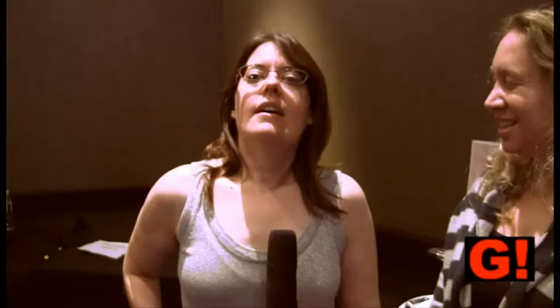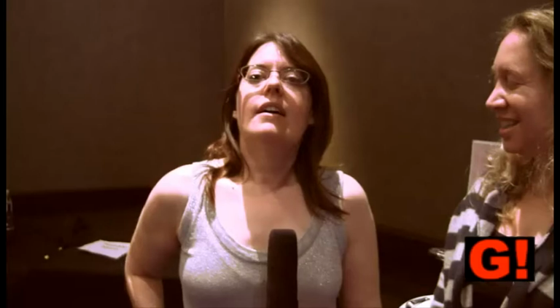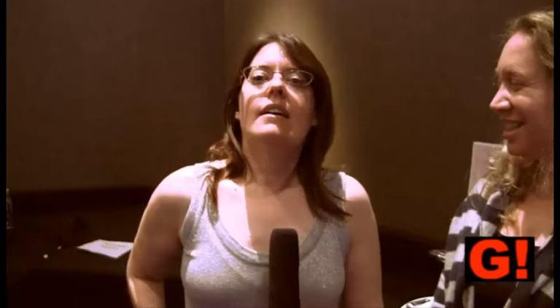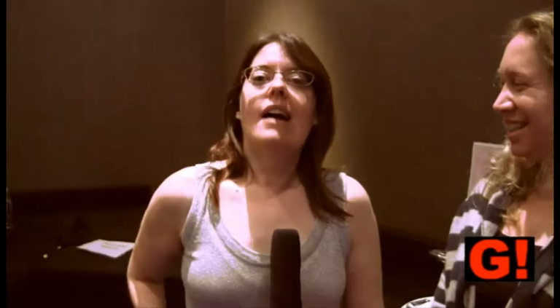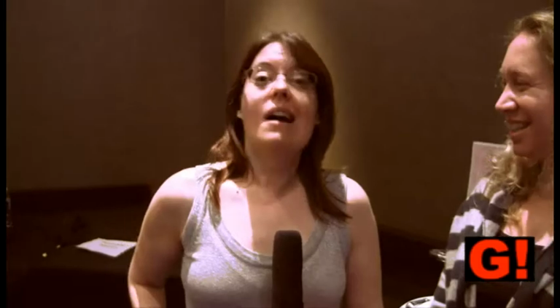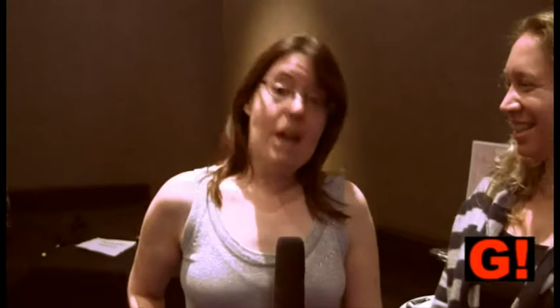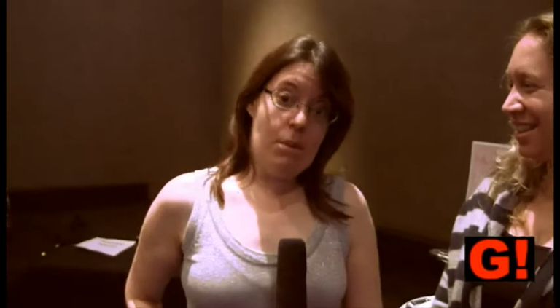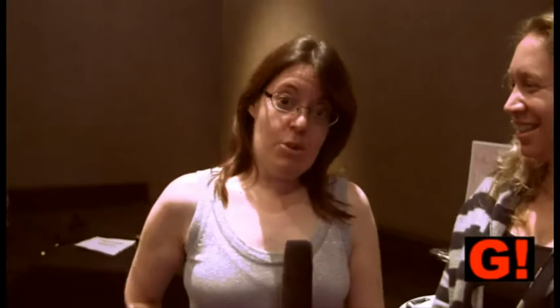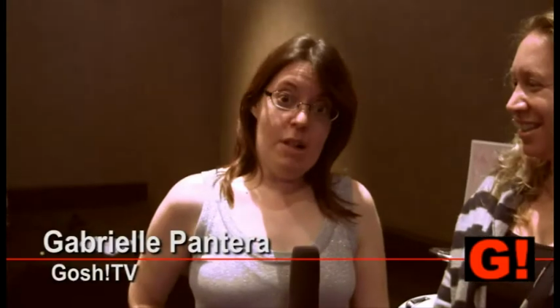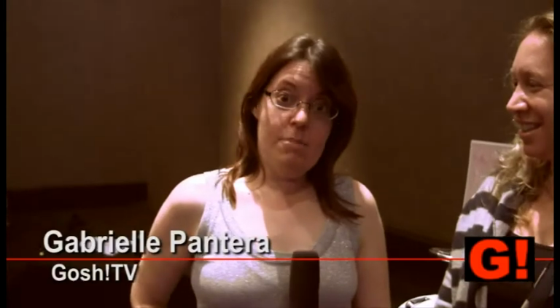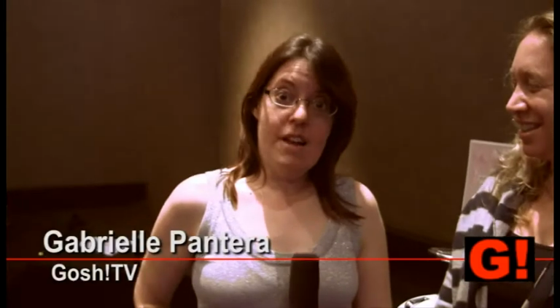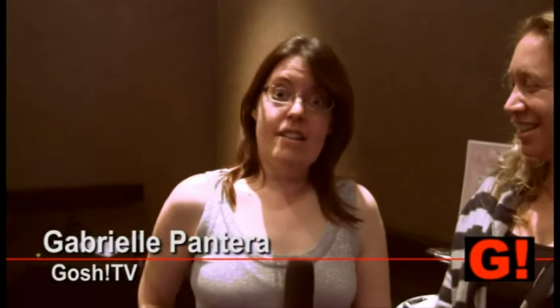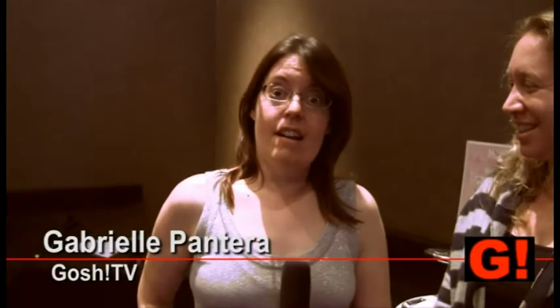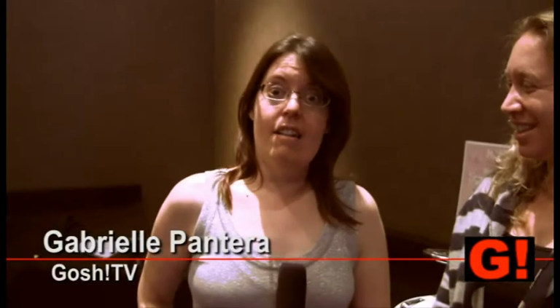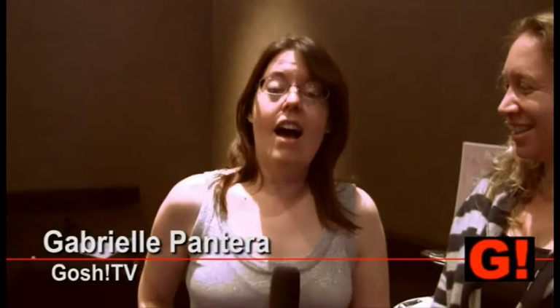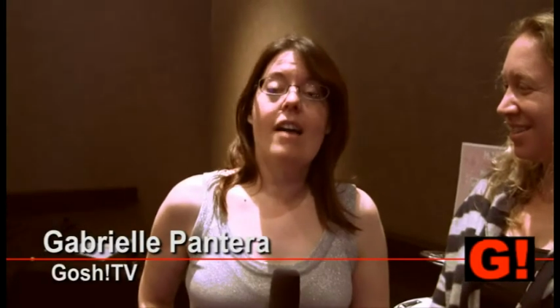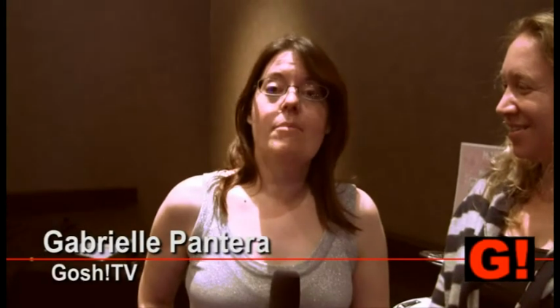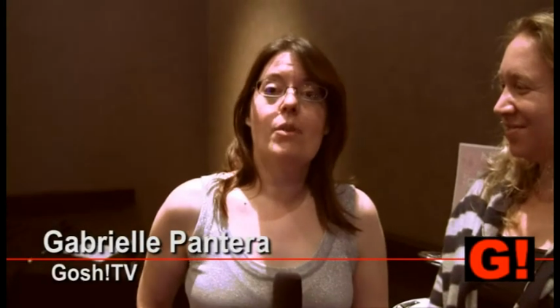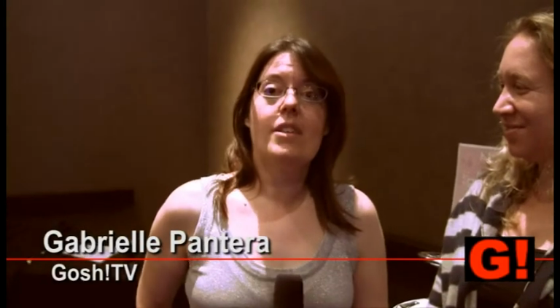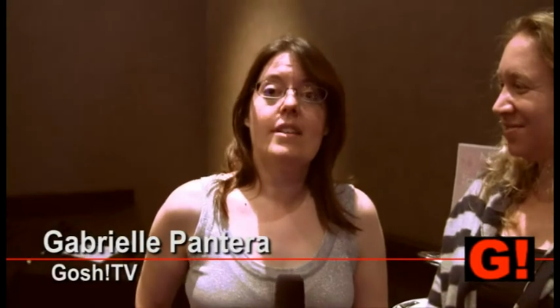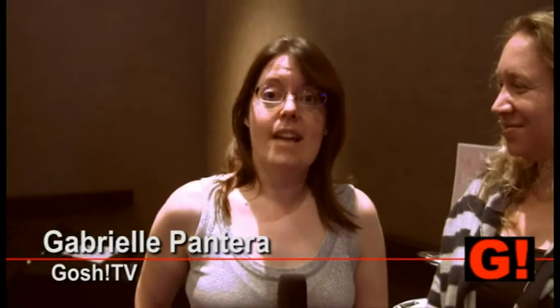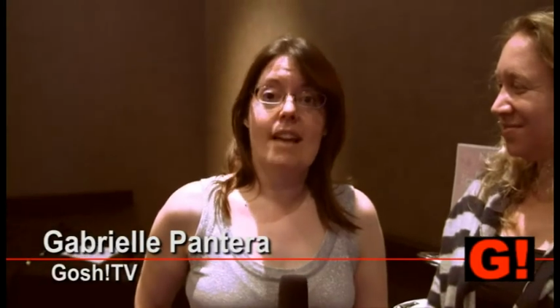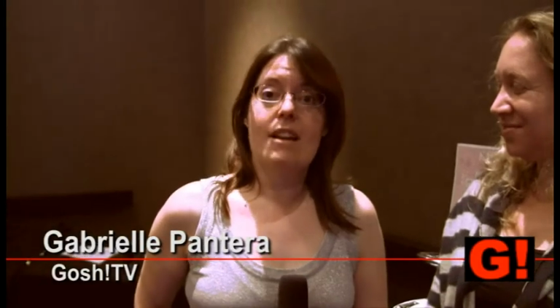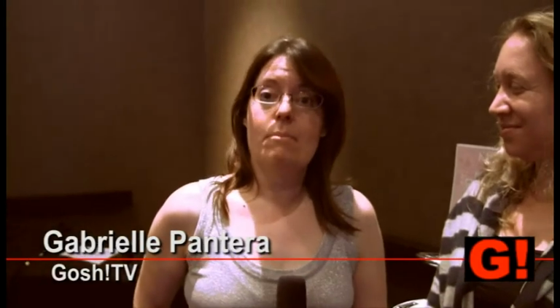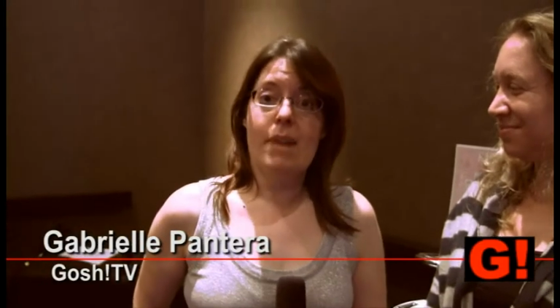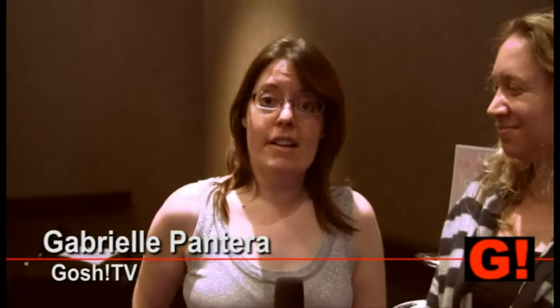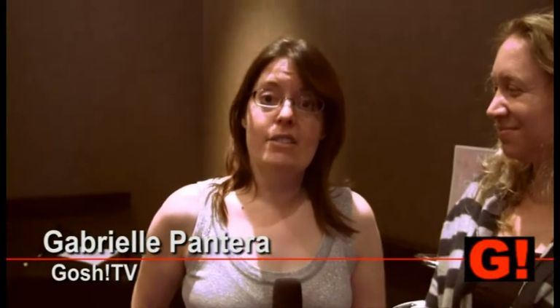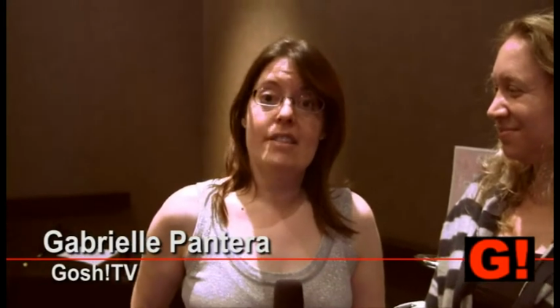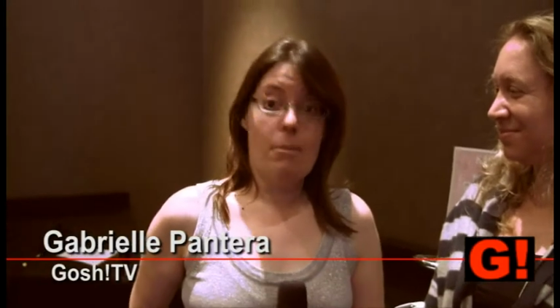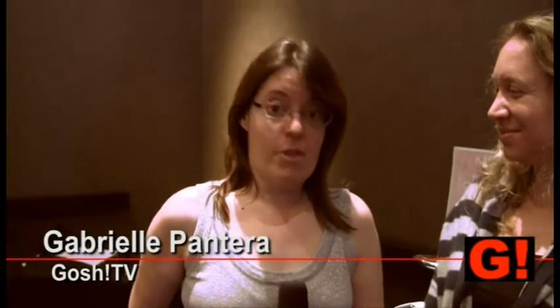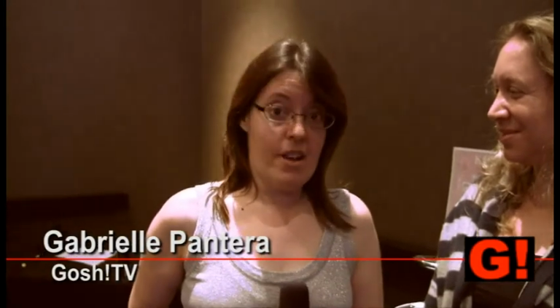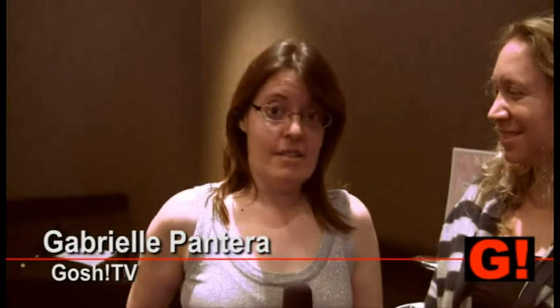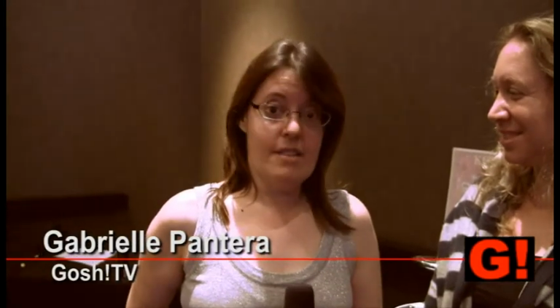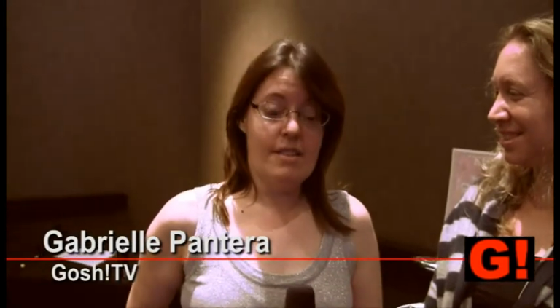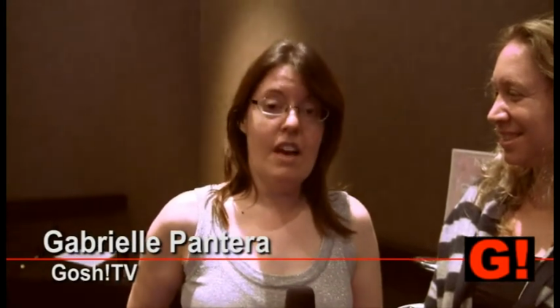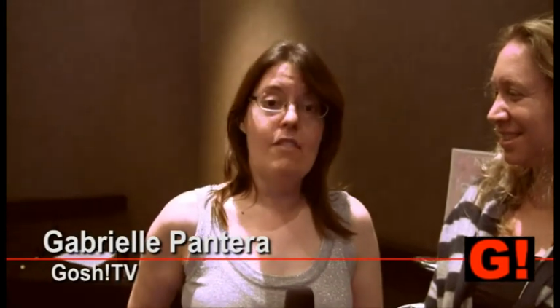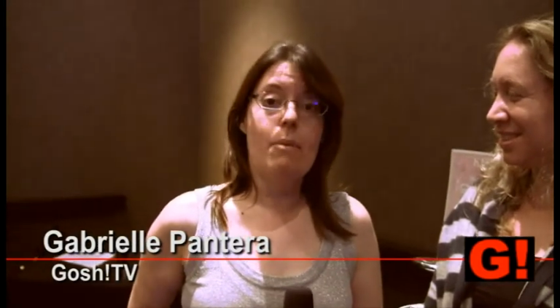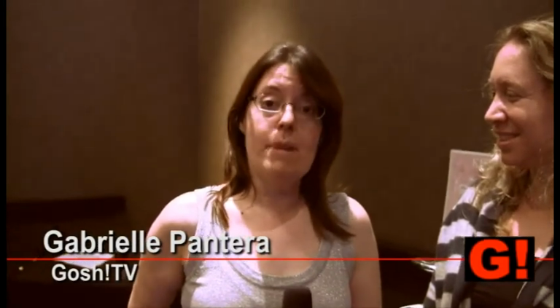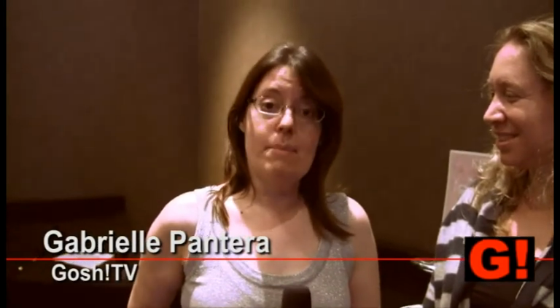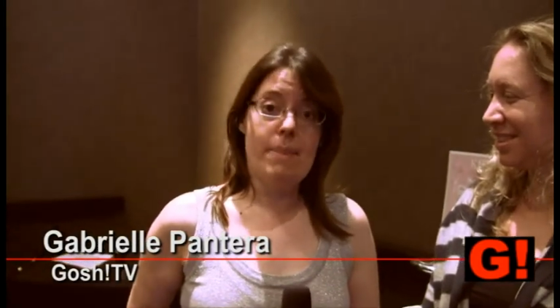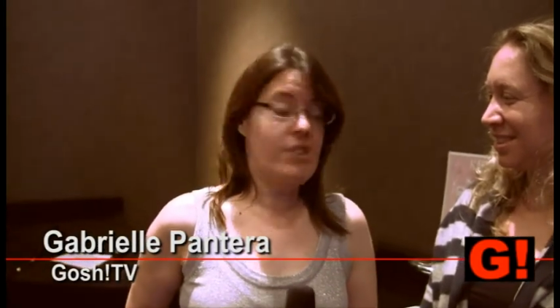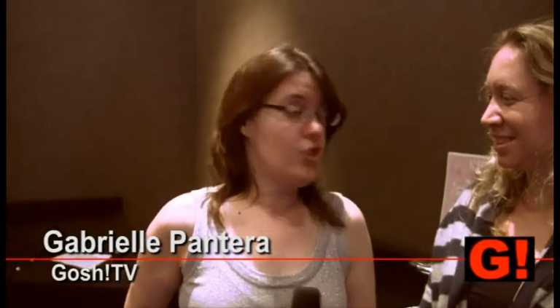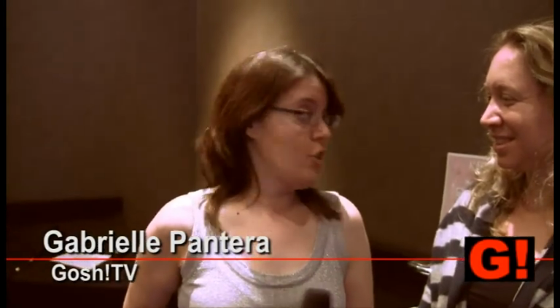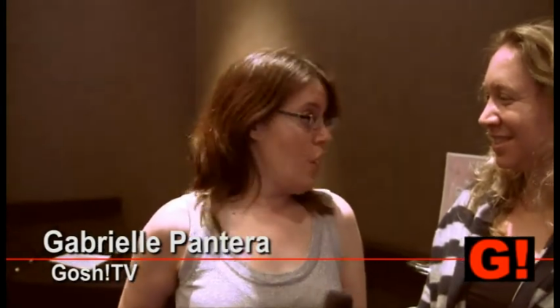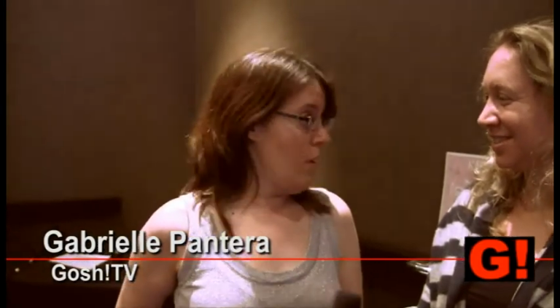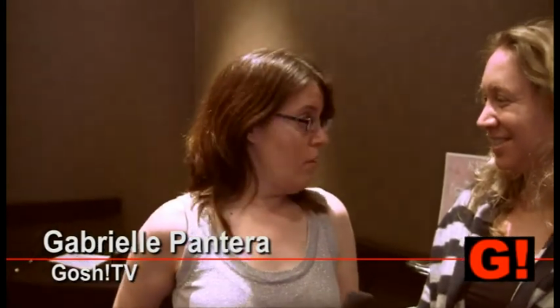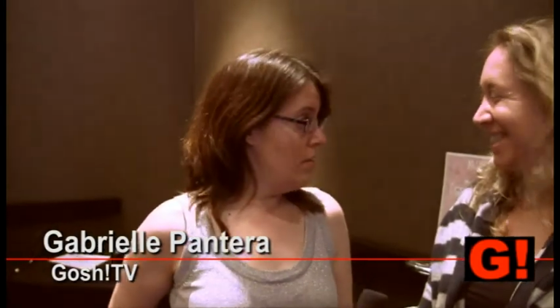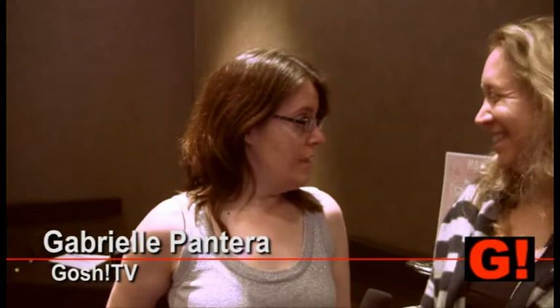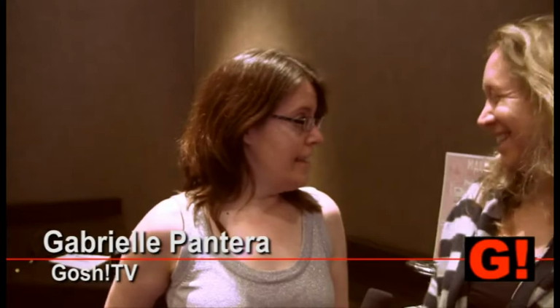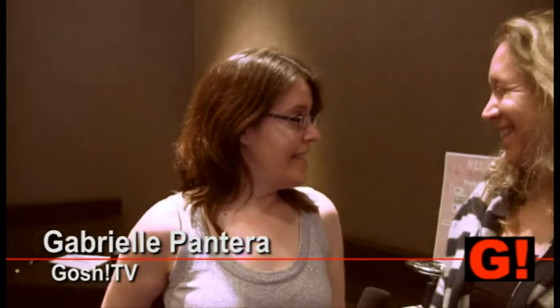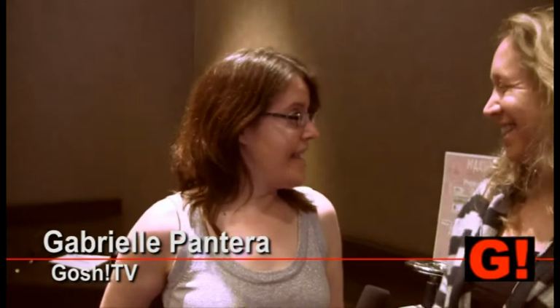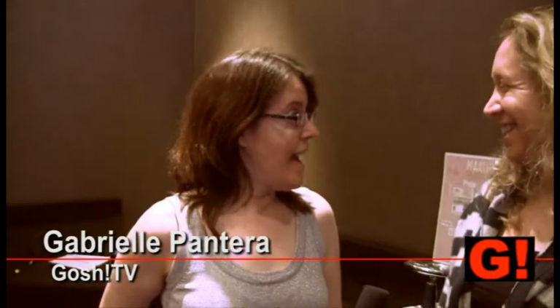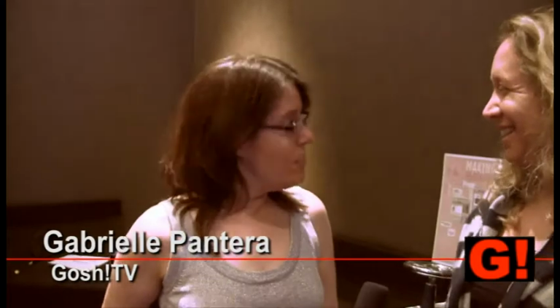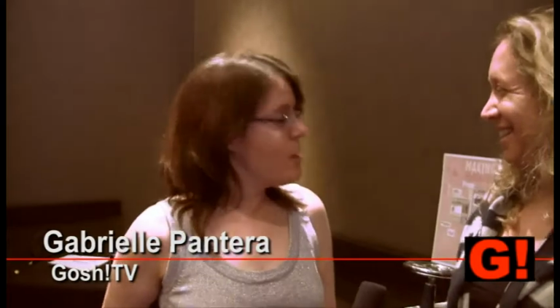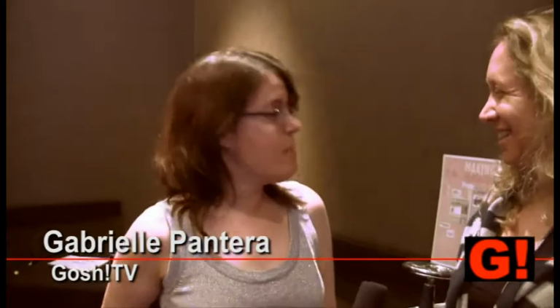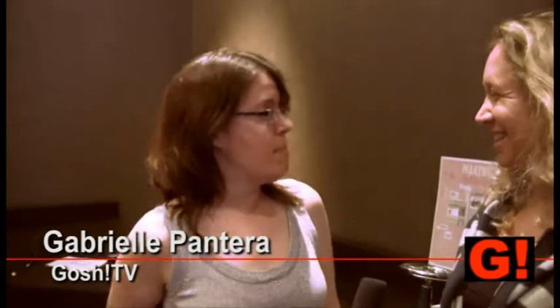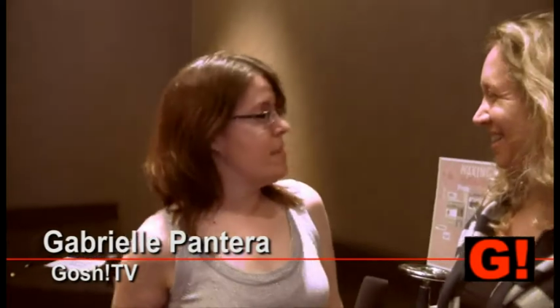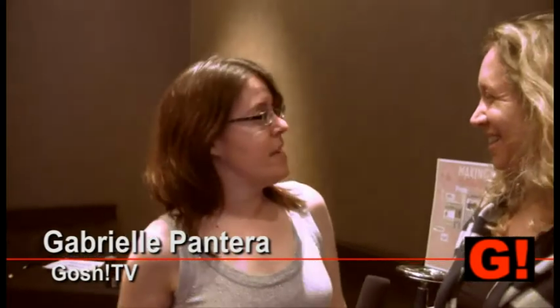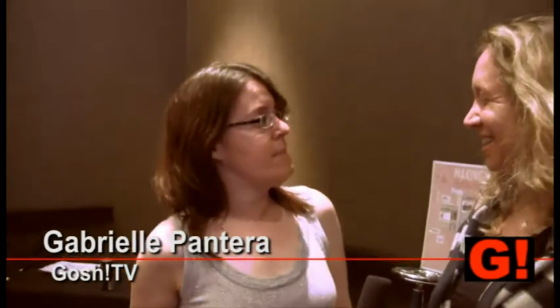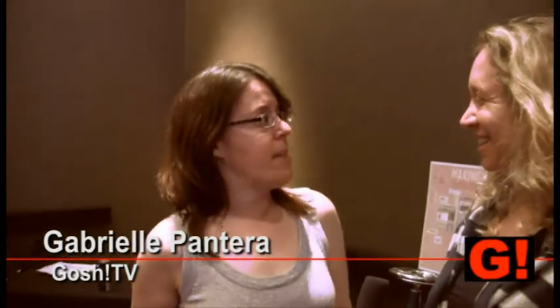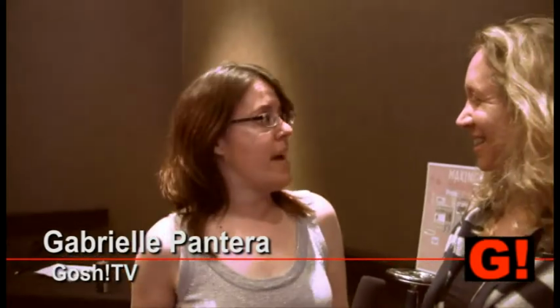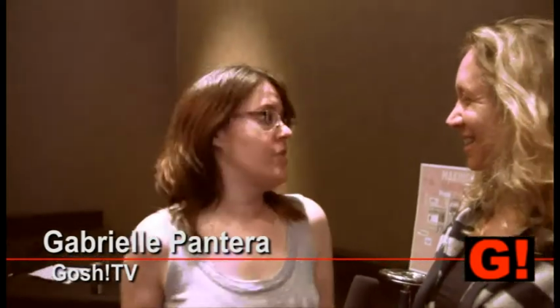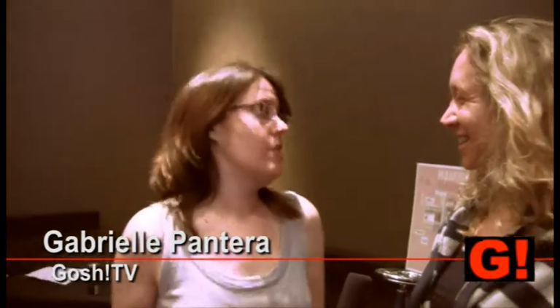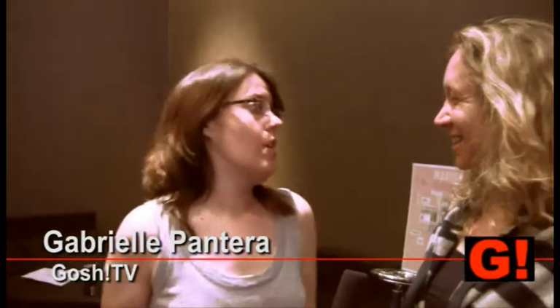I'm Gabrielle Pantera. I'm here with Dana Michaels-Gabrielson of Bean Patch & Co. Tell me about Bean Patch & Co.